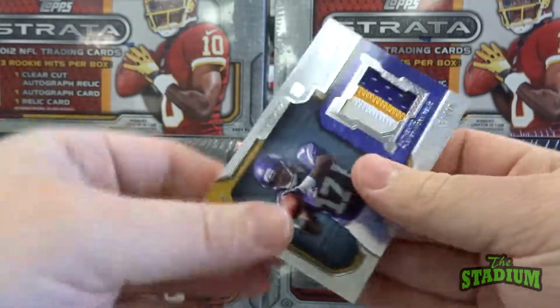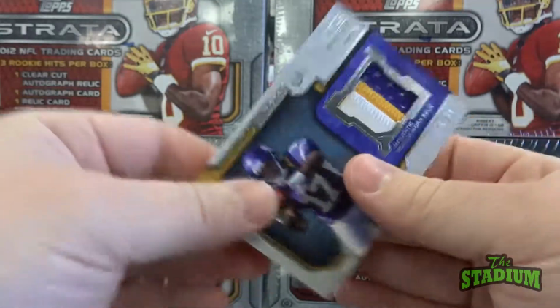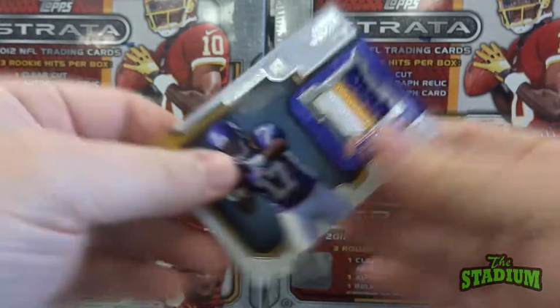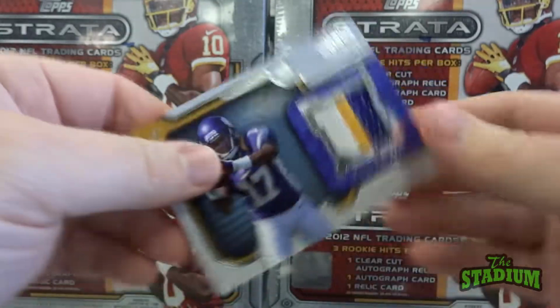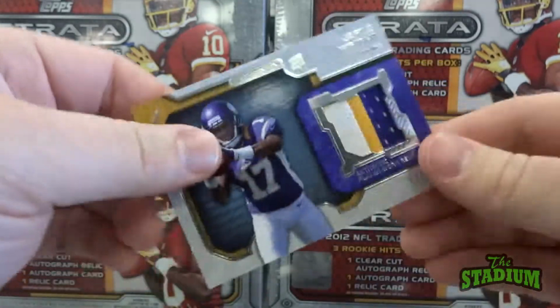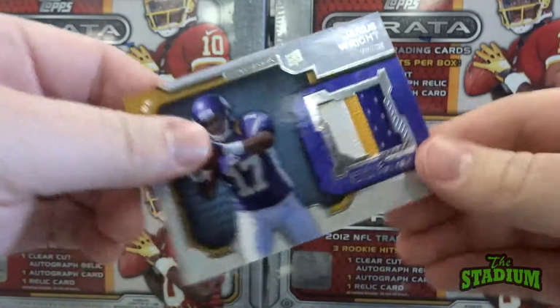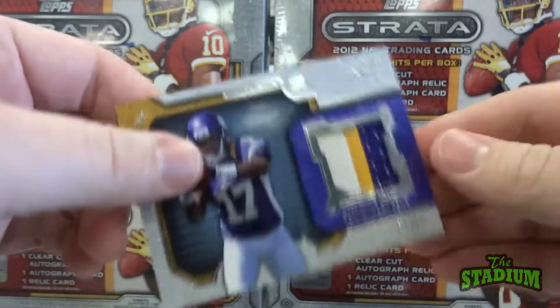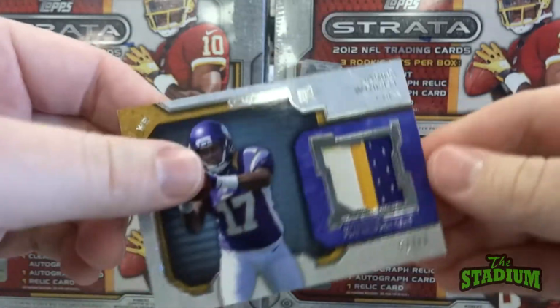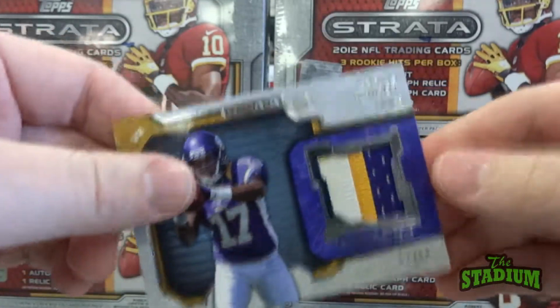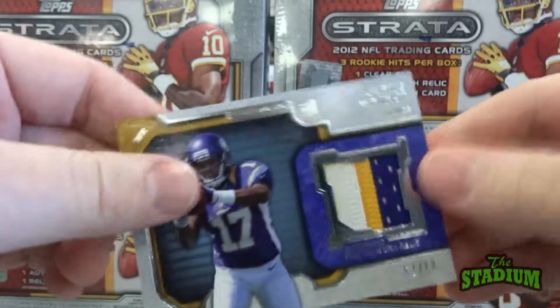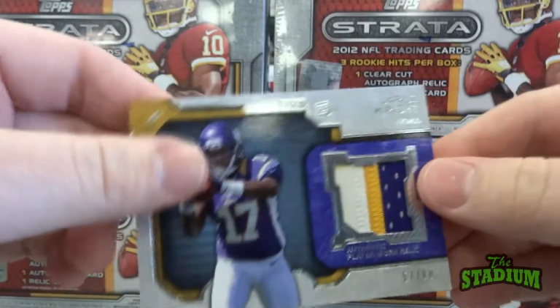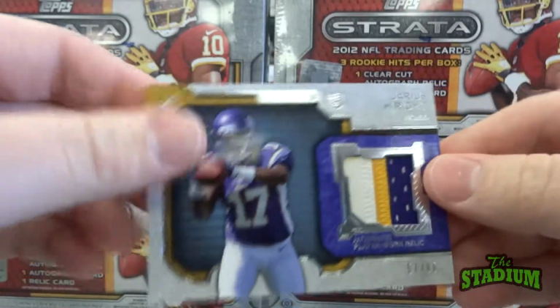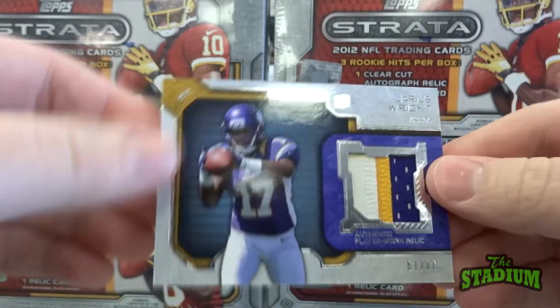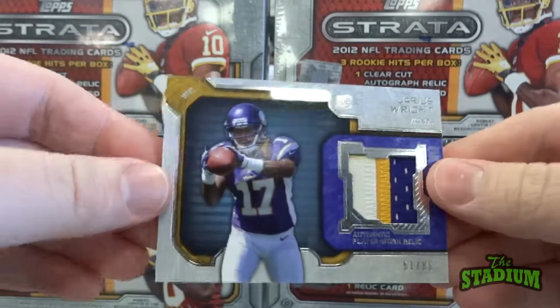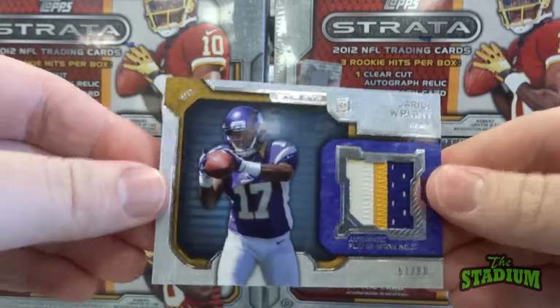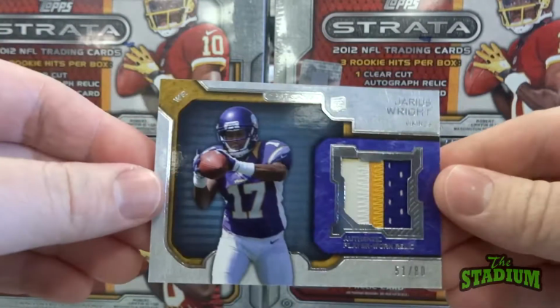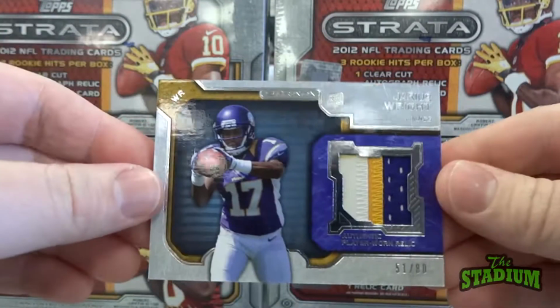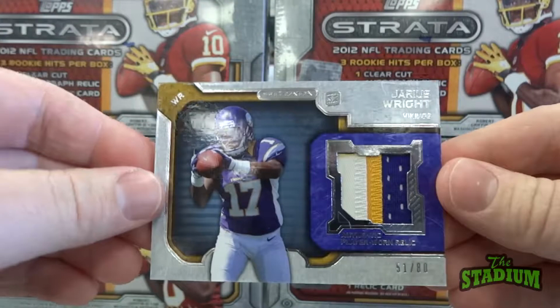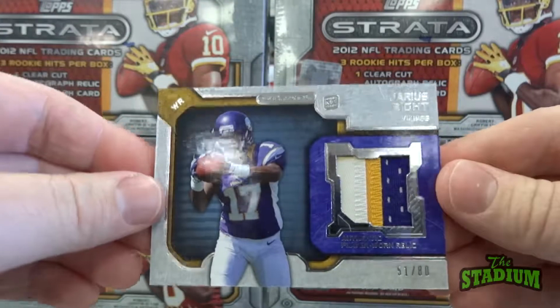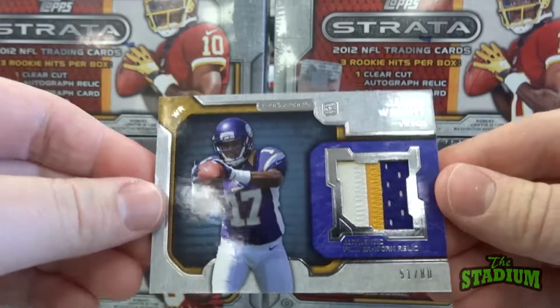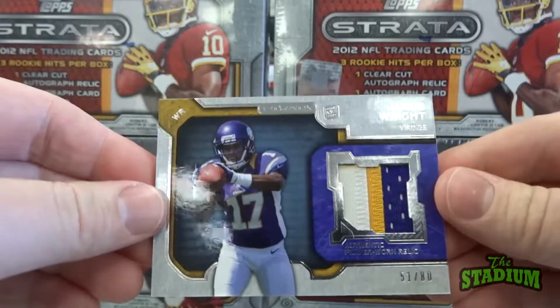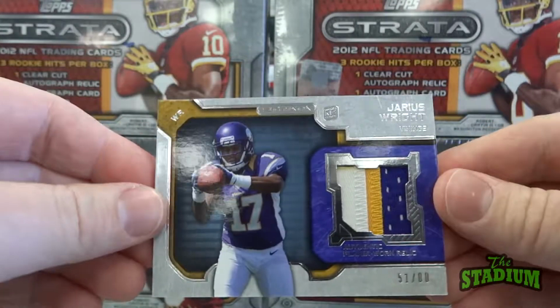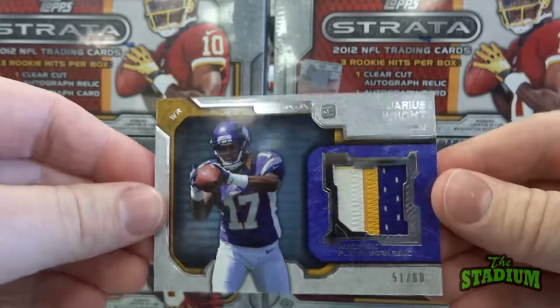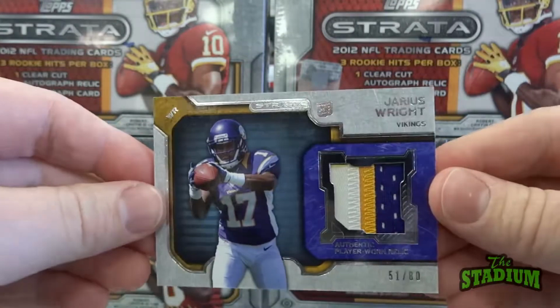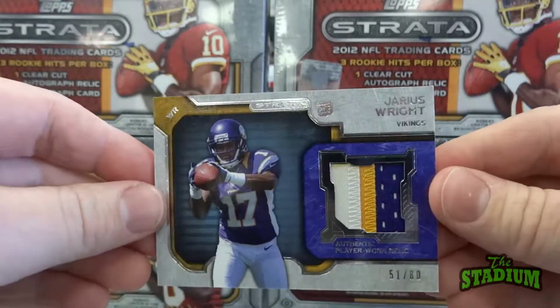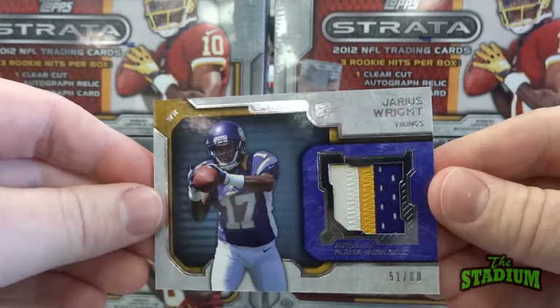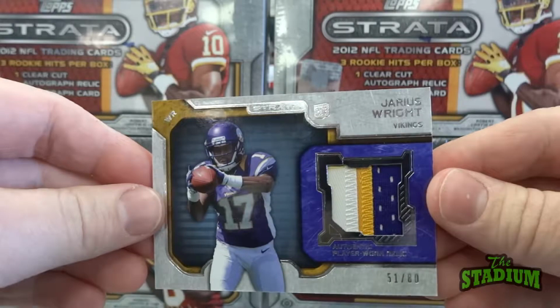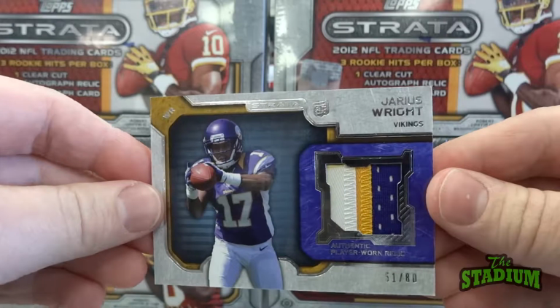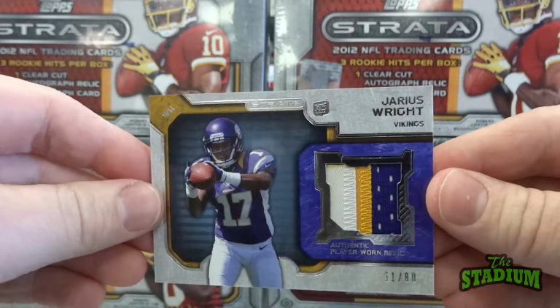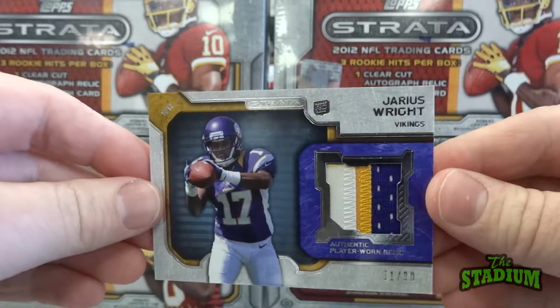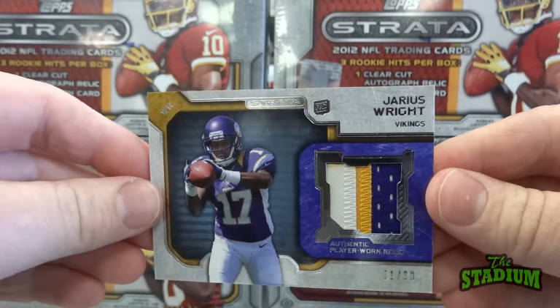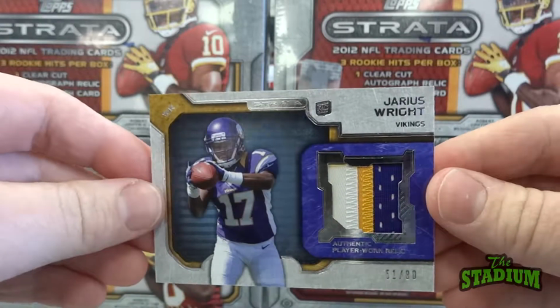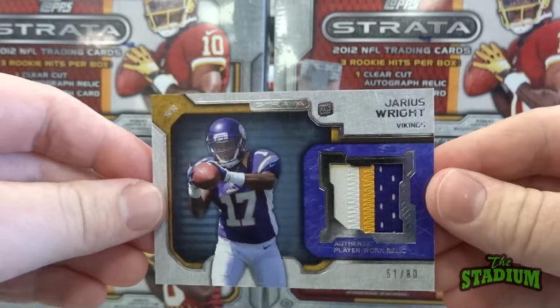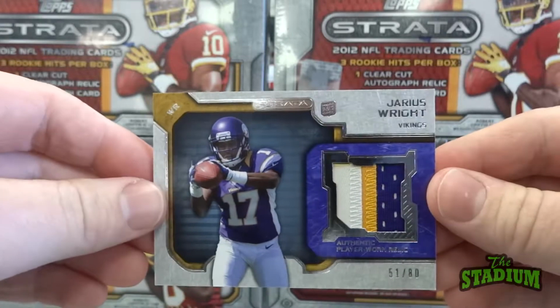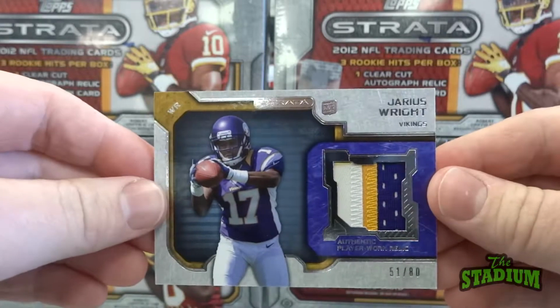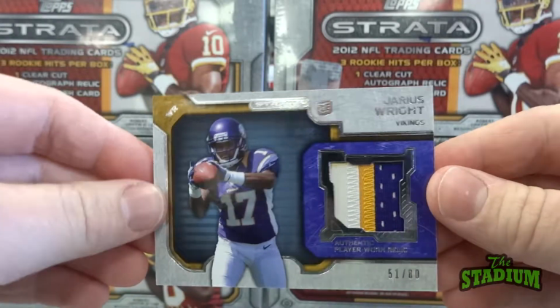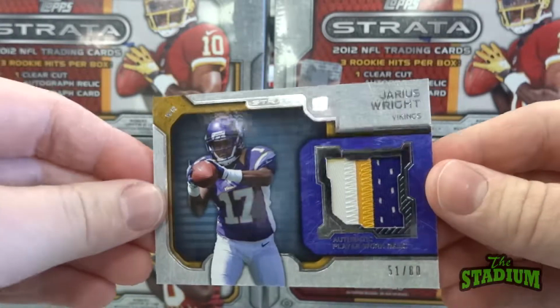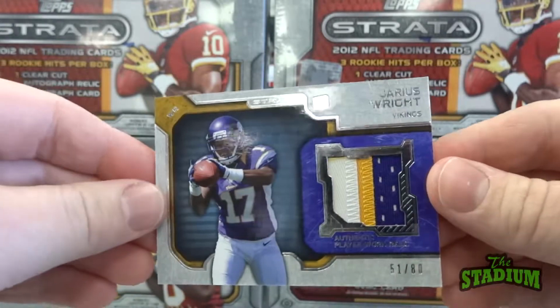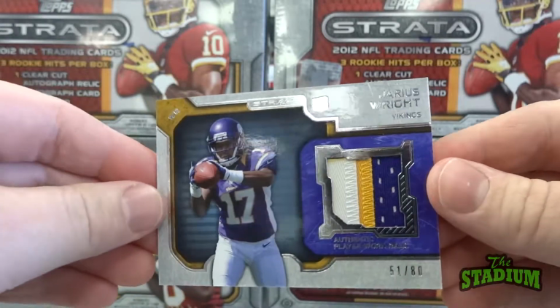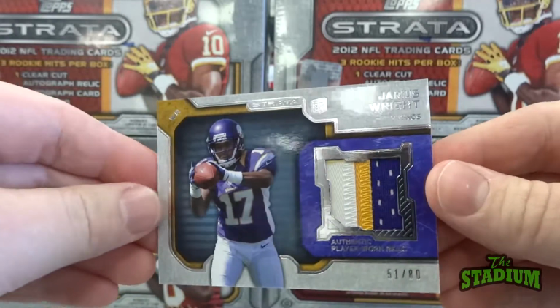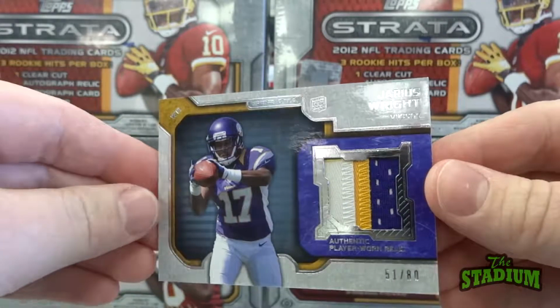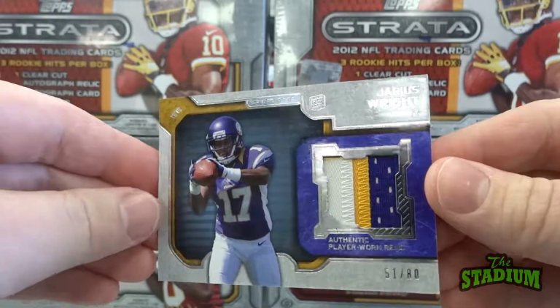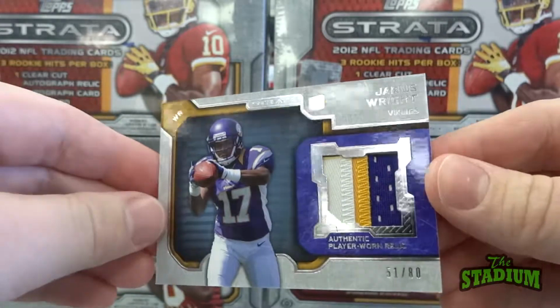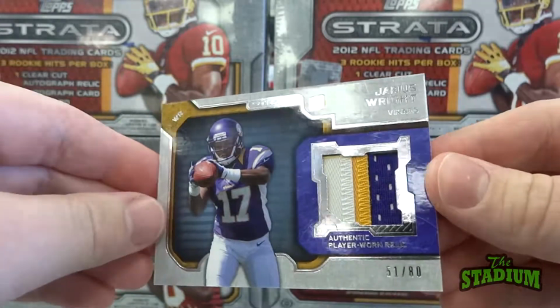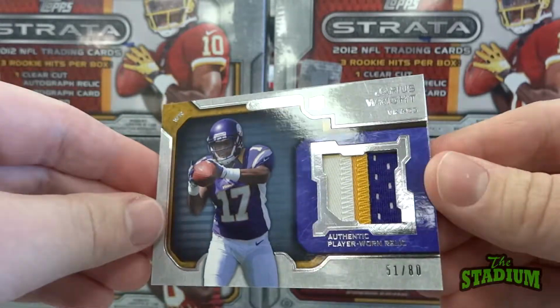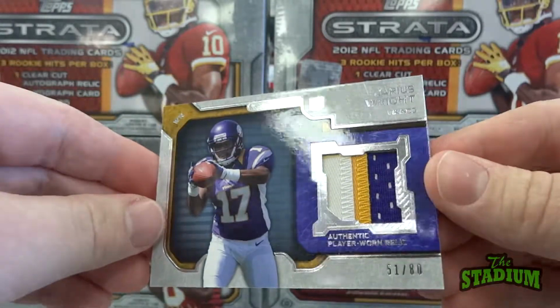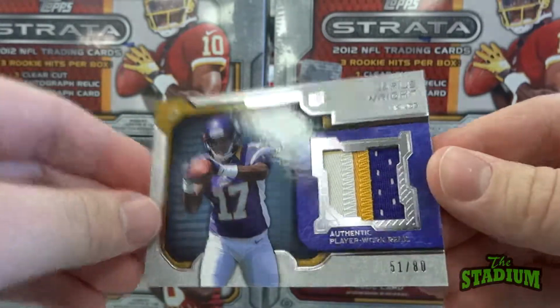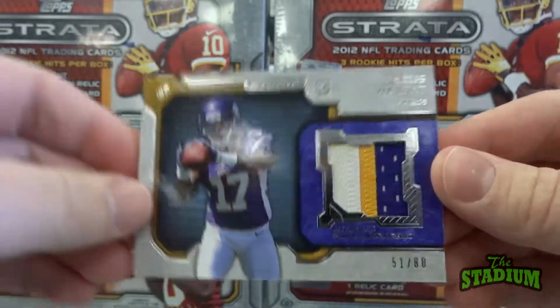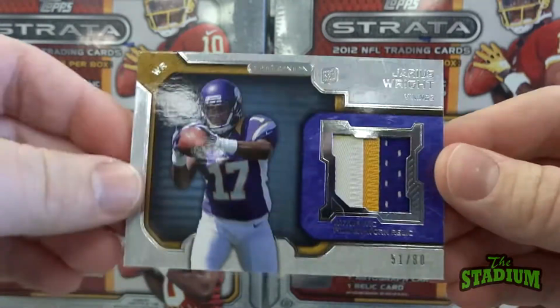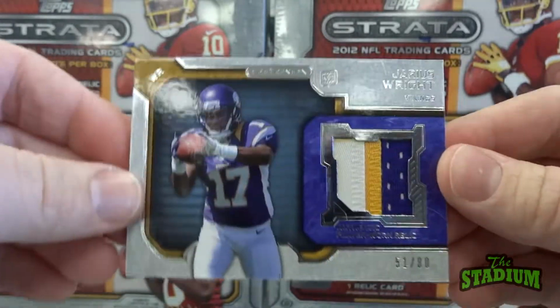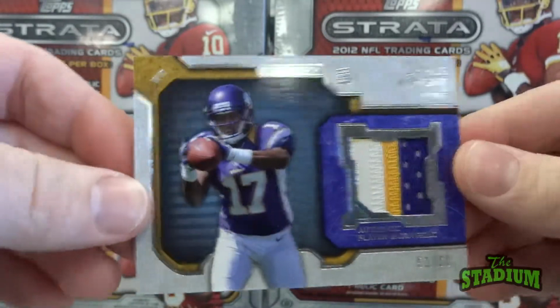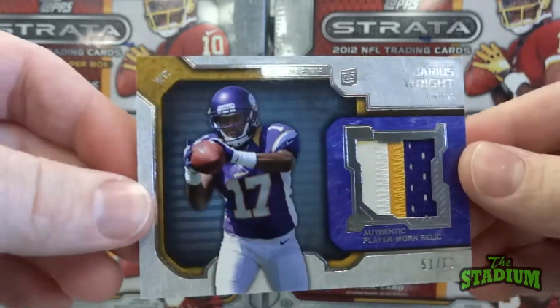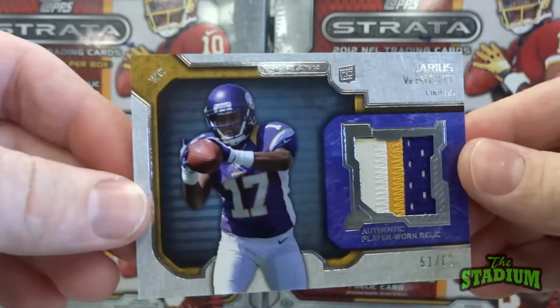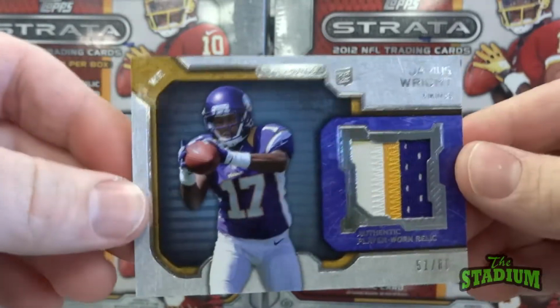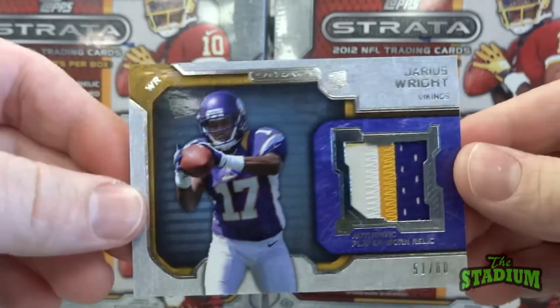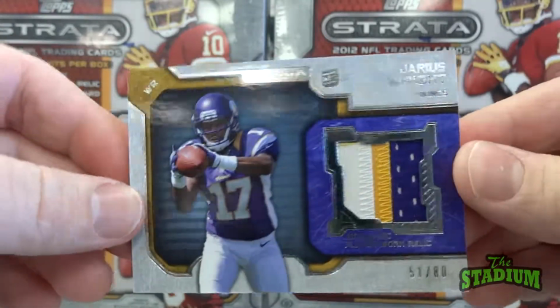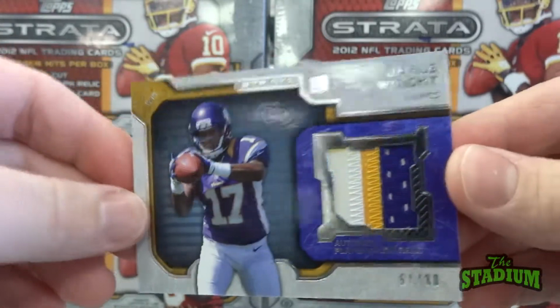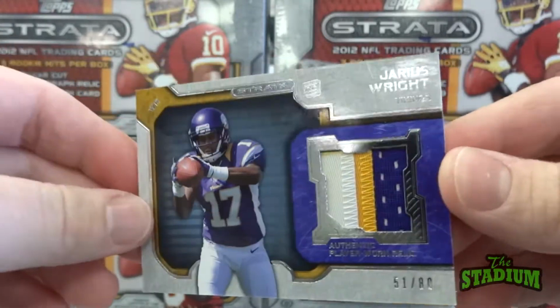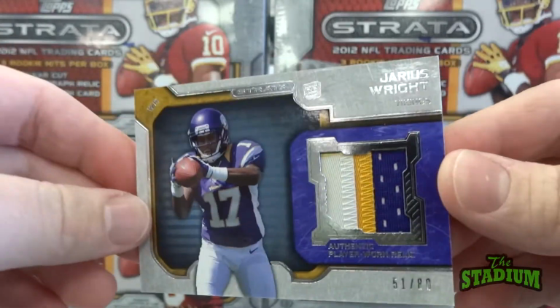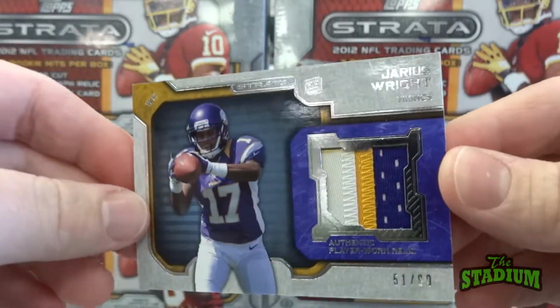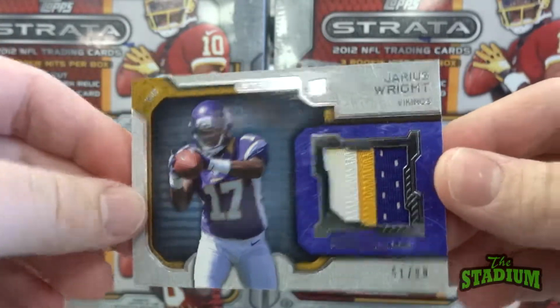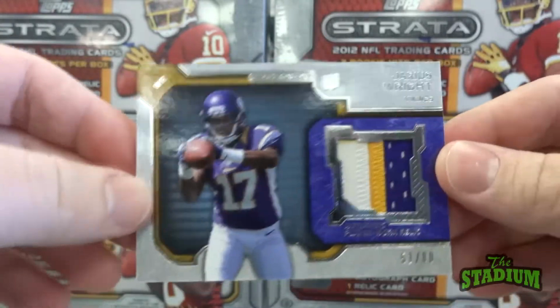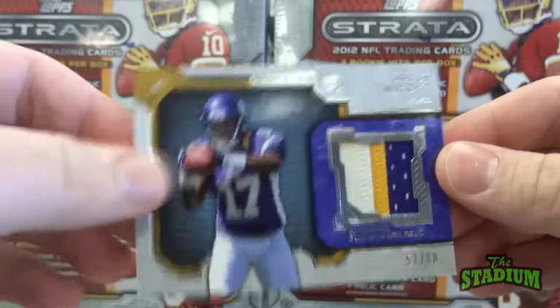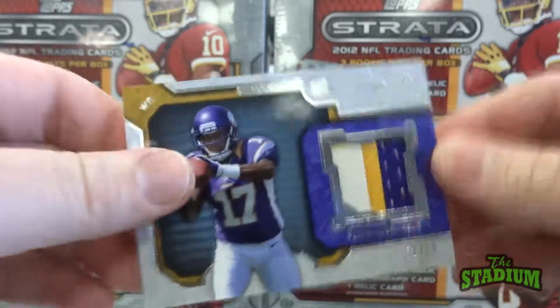And here we have a very cool looking three color patch card of Jarius Wright, numbered out of 80. Very cool.